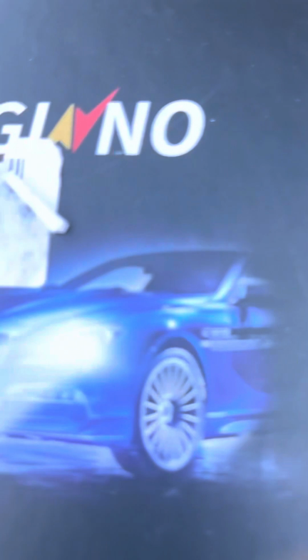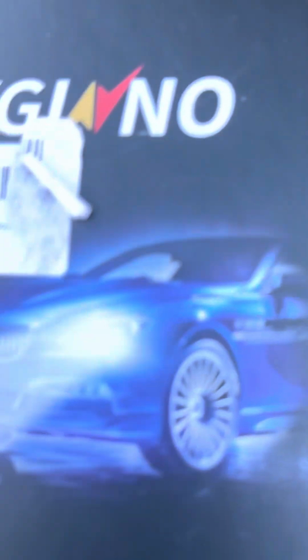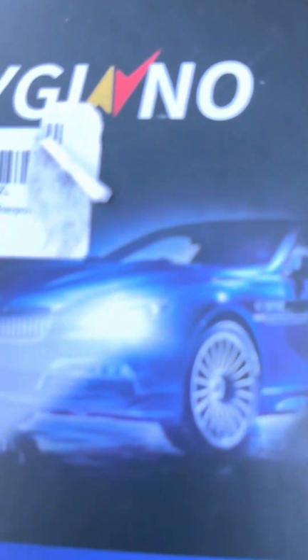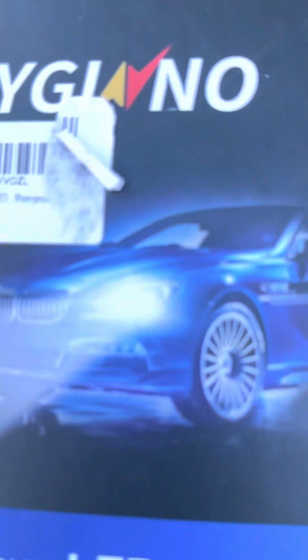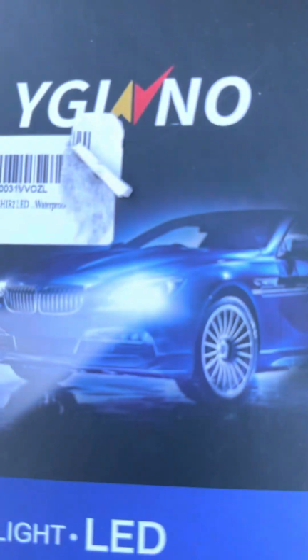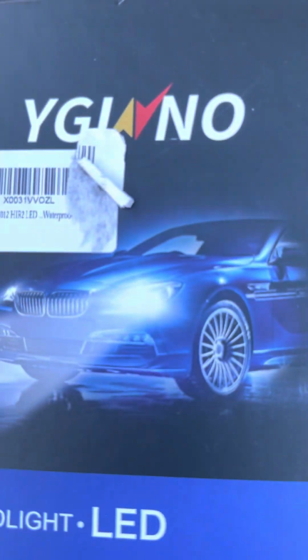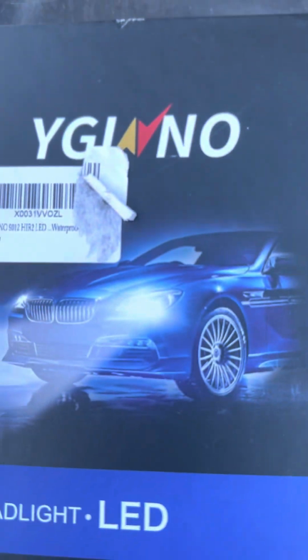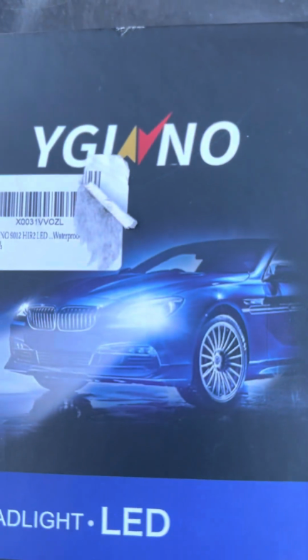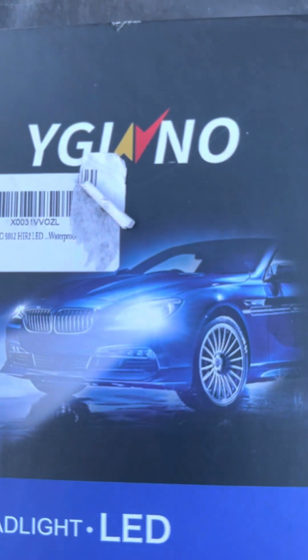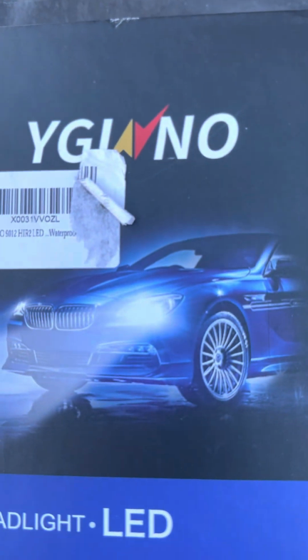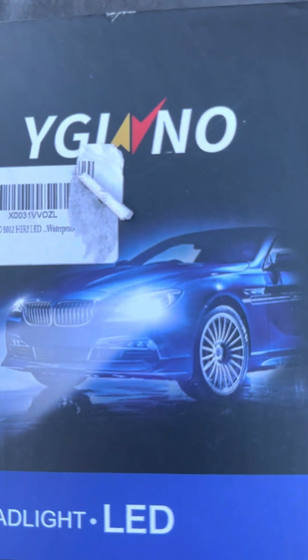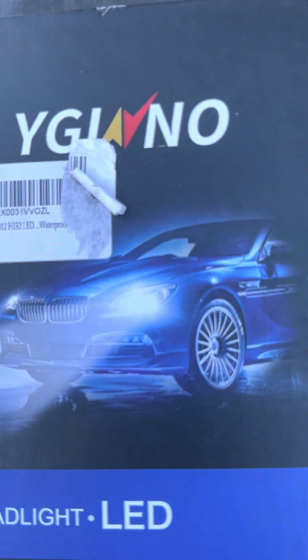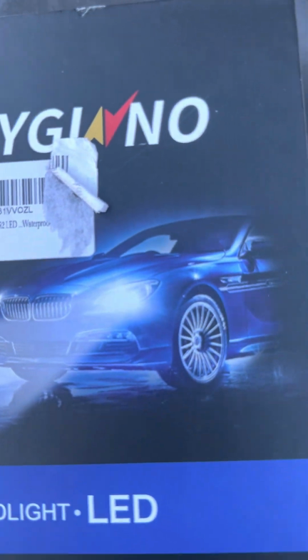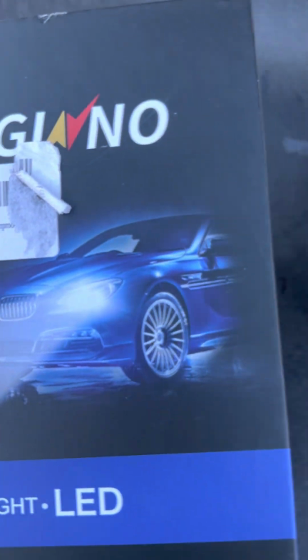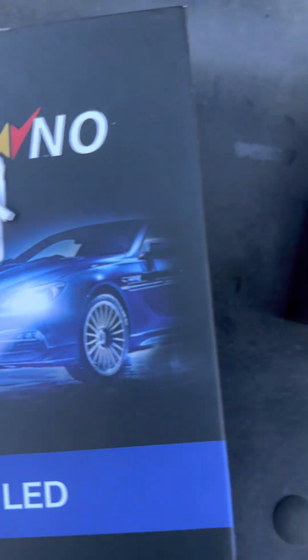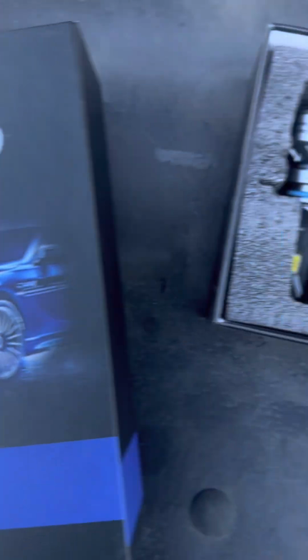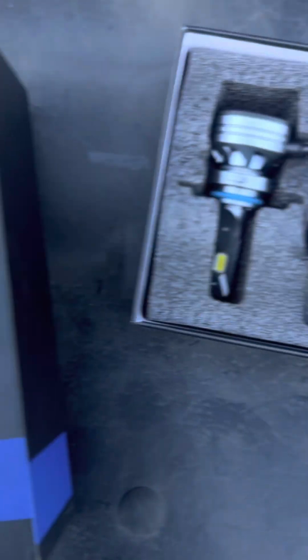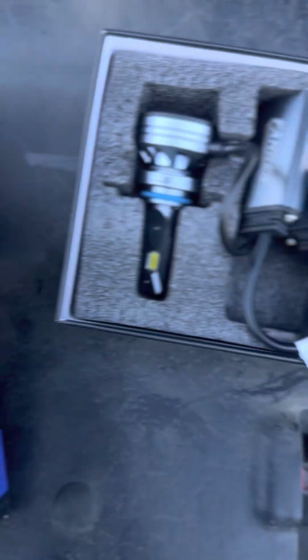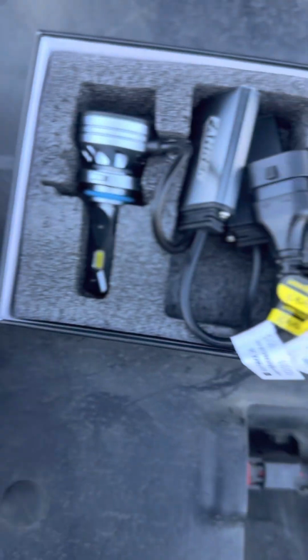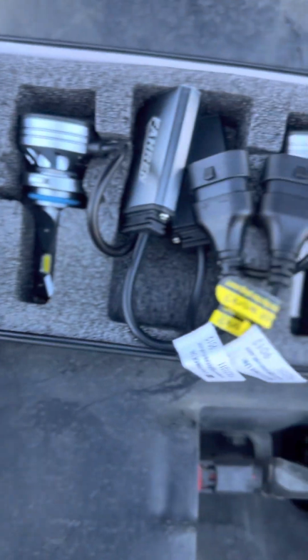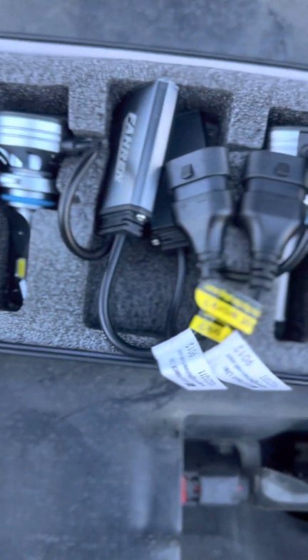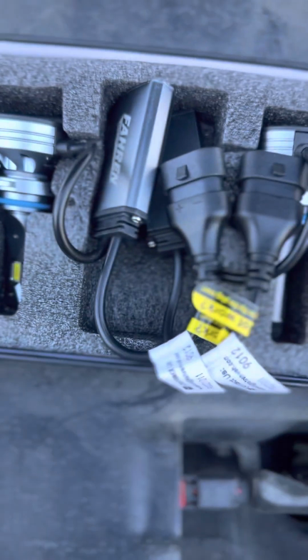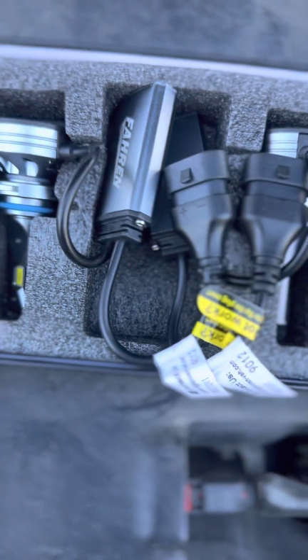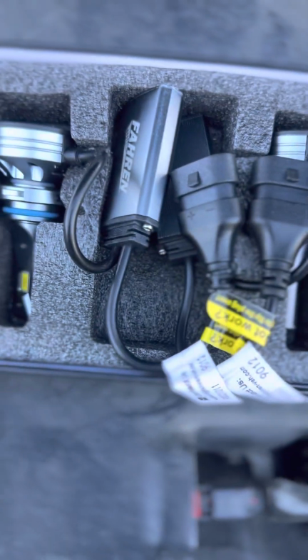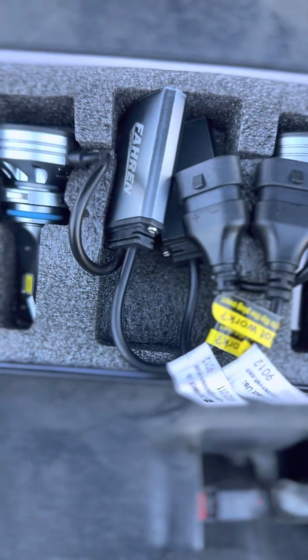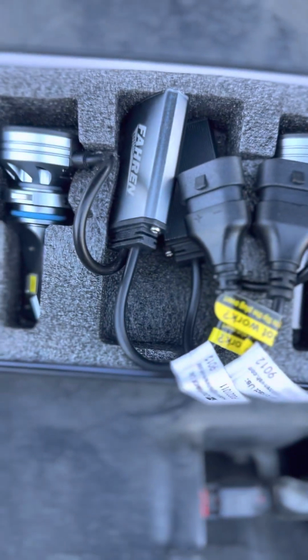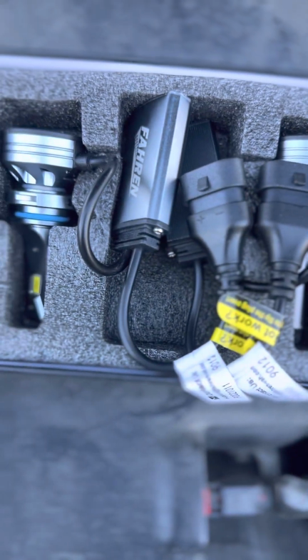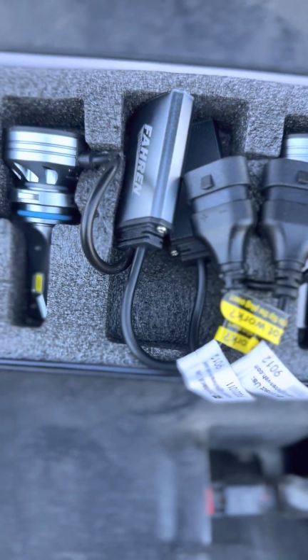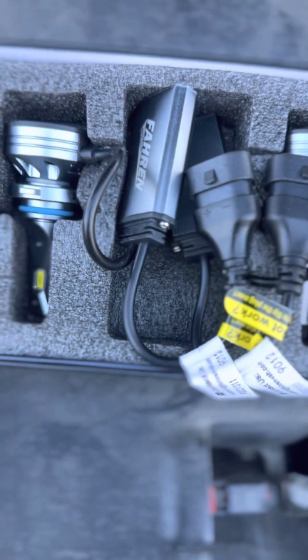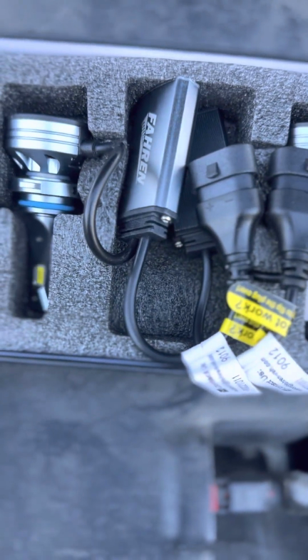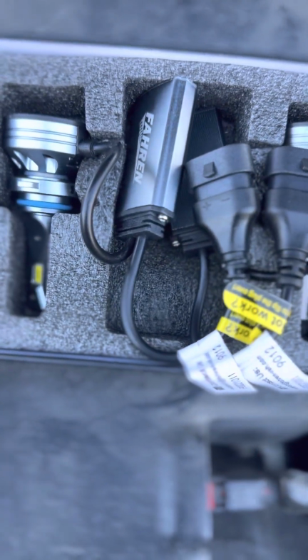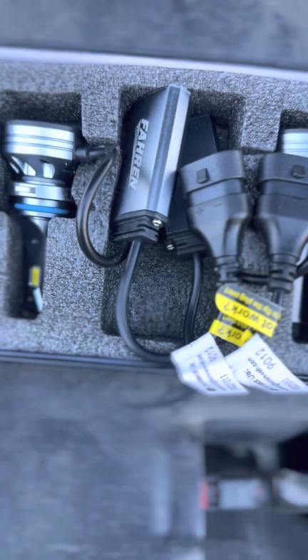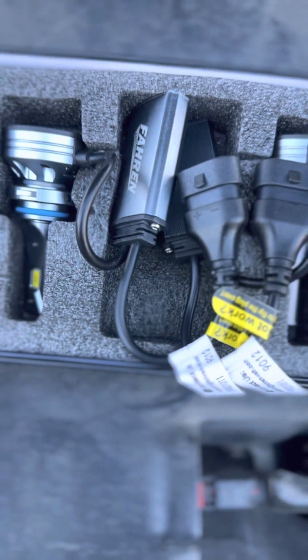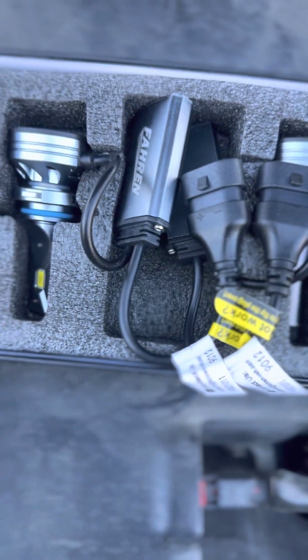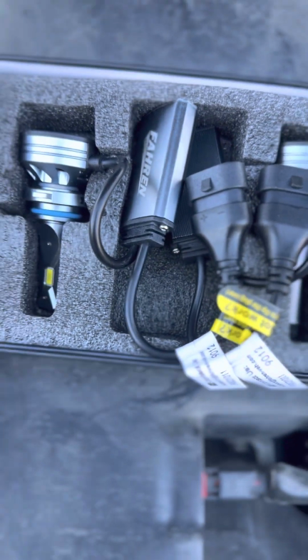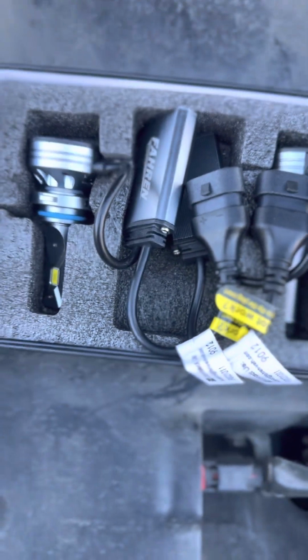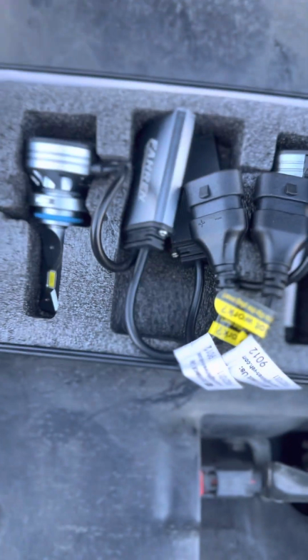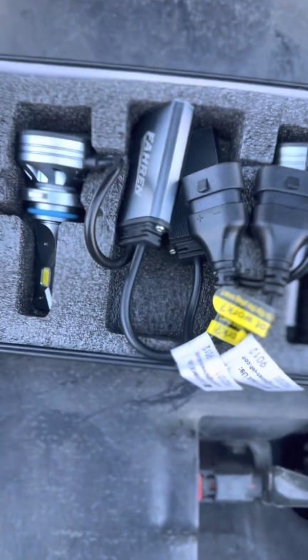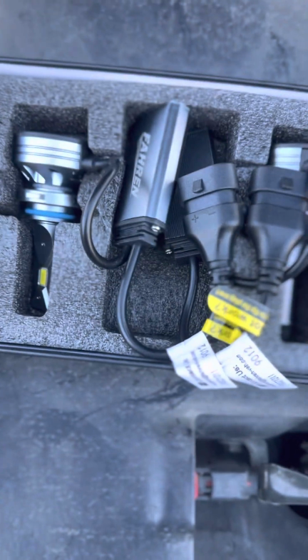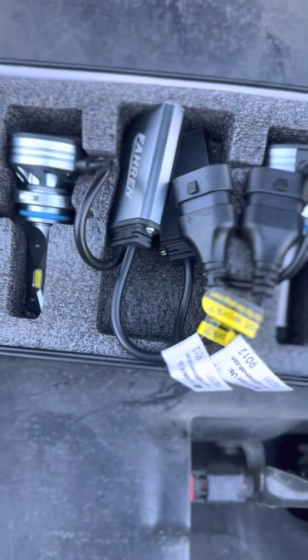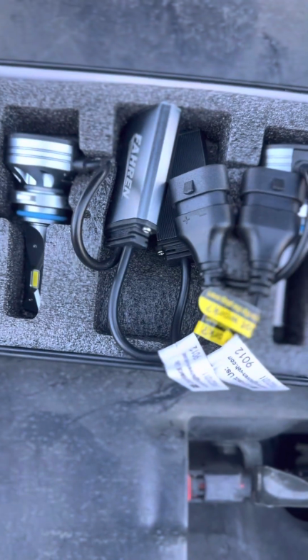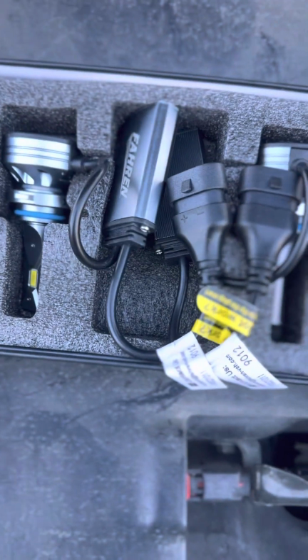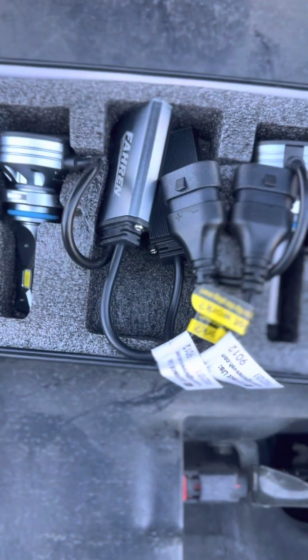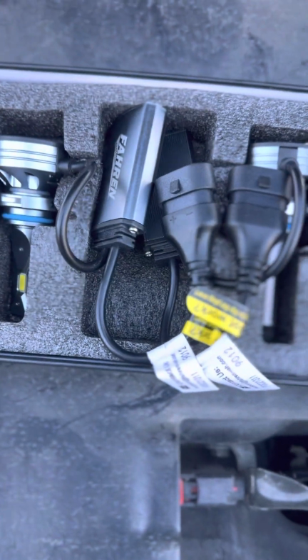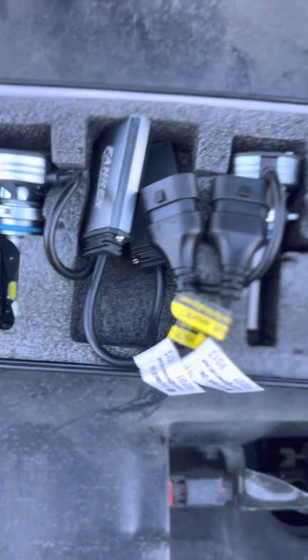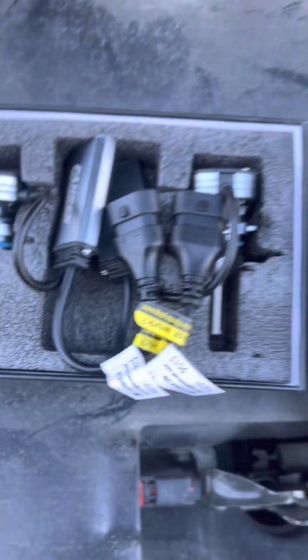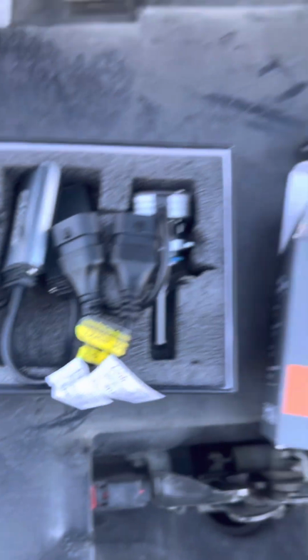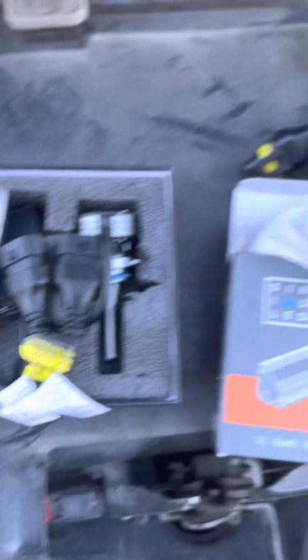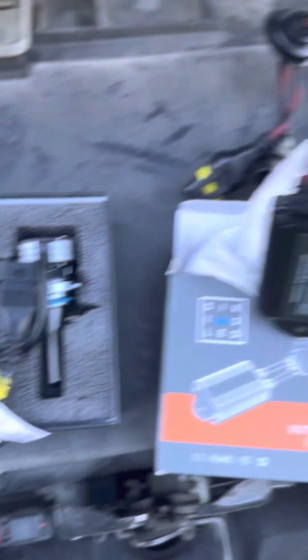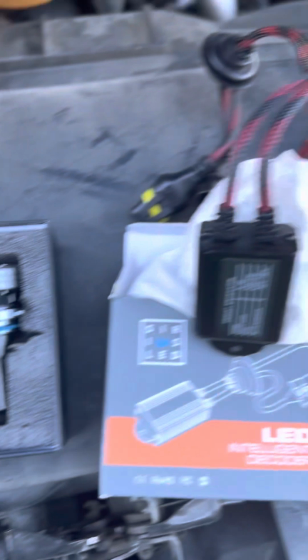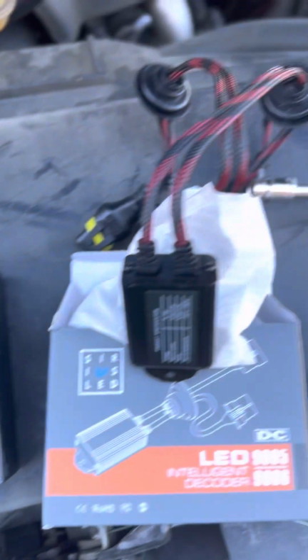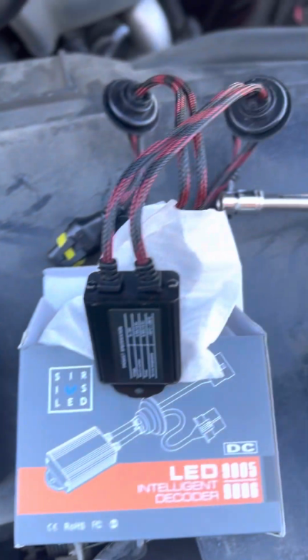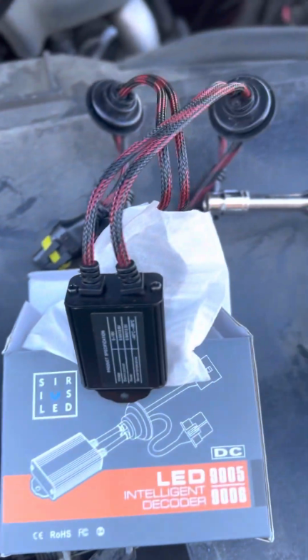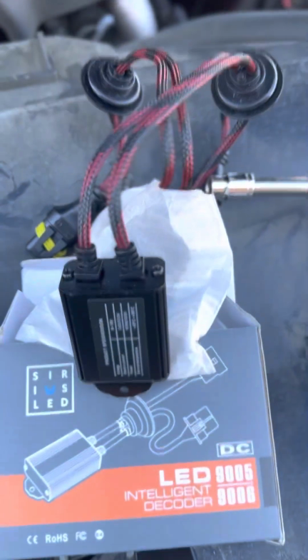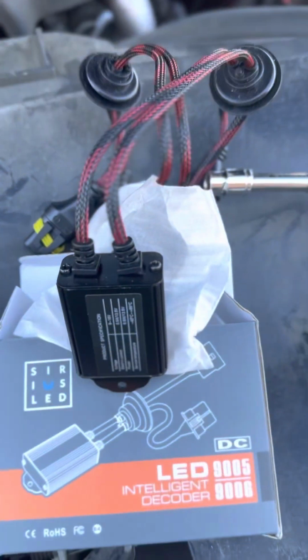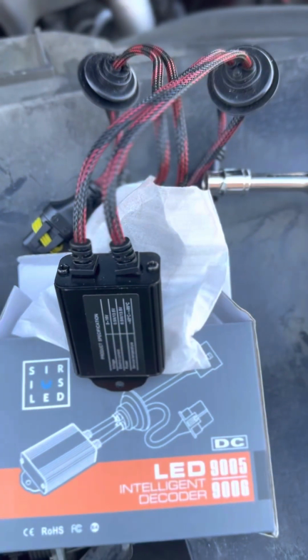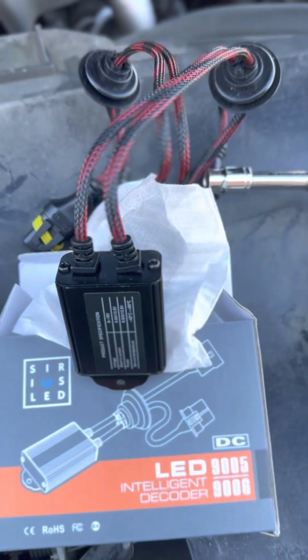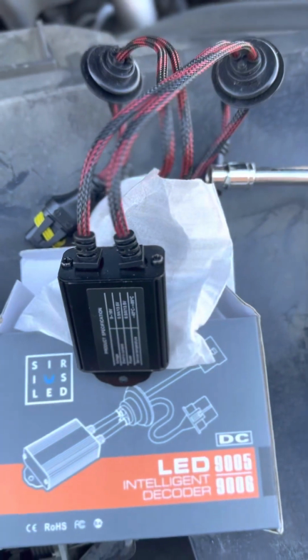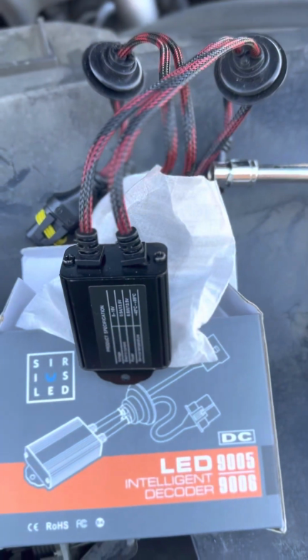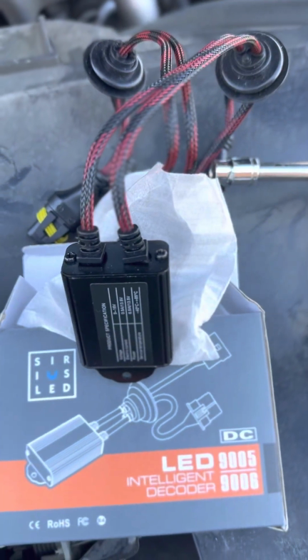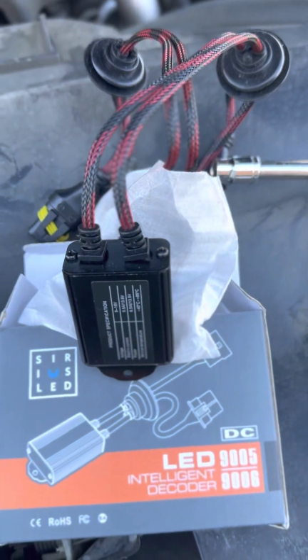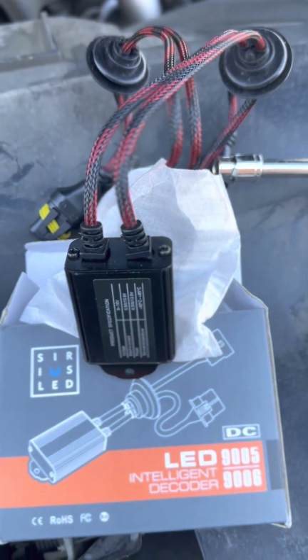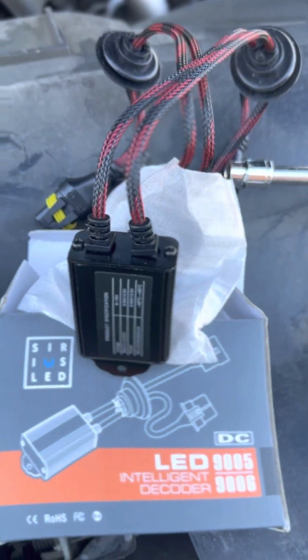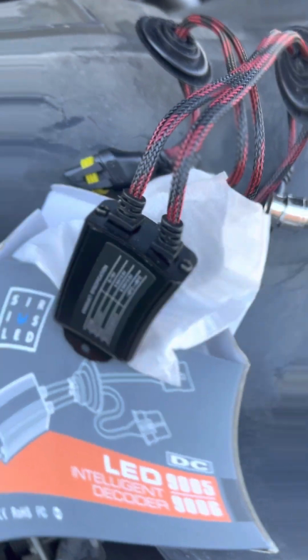Okay, let's correct the flickering and shutting off problems with these LED lights on a 2015 Dodge Ram.